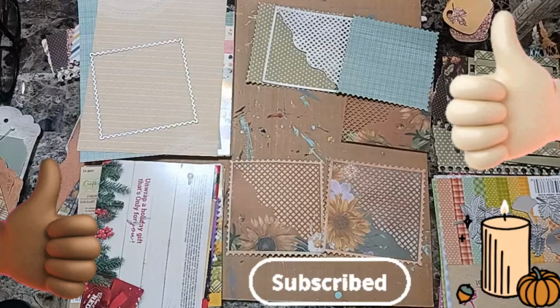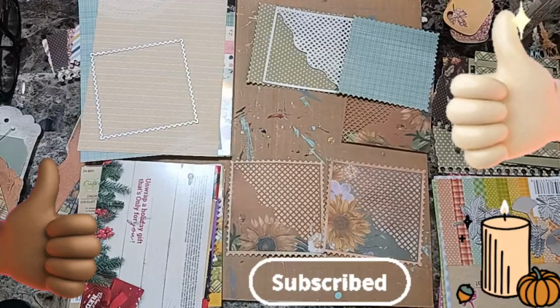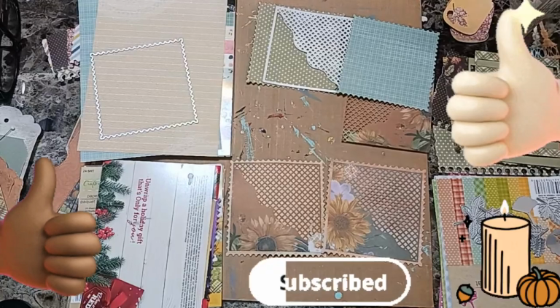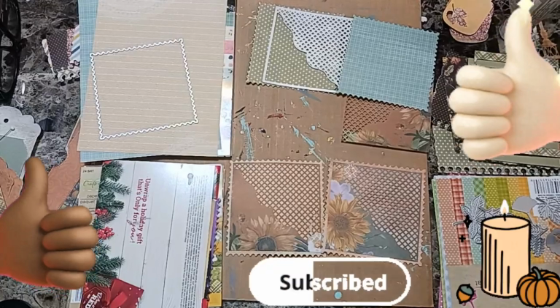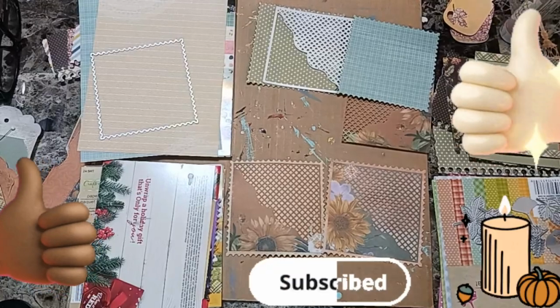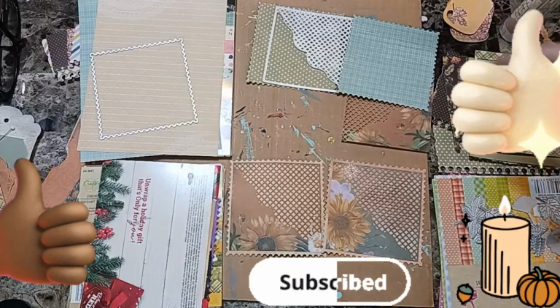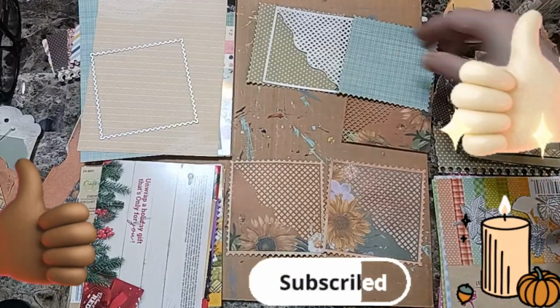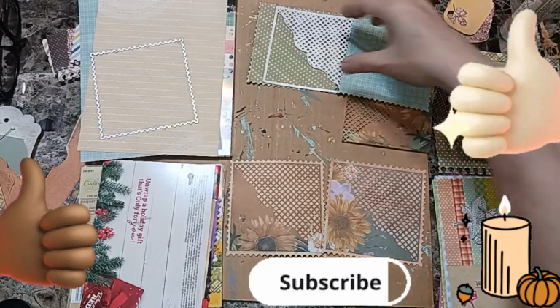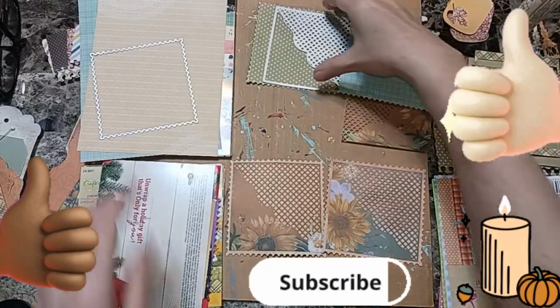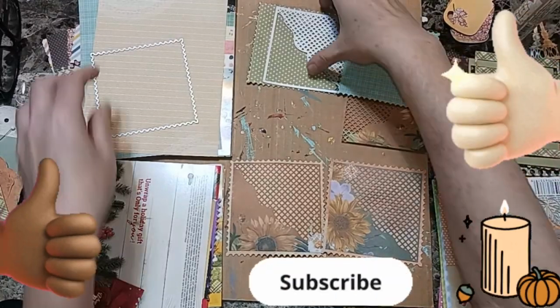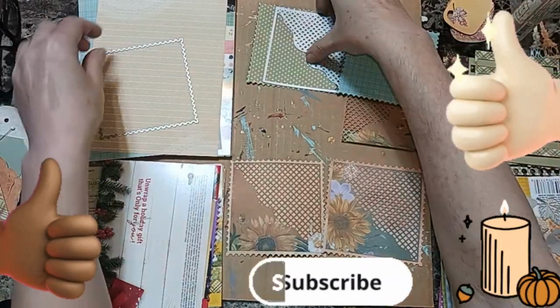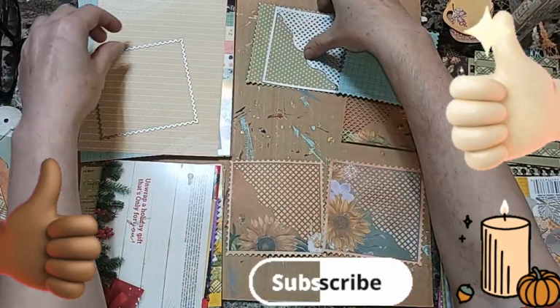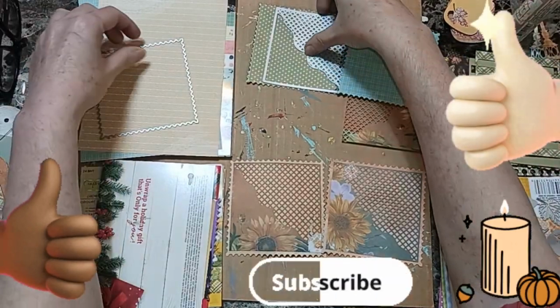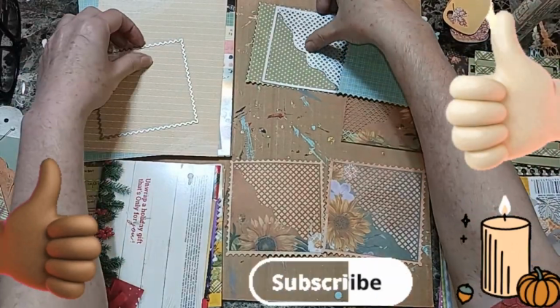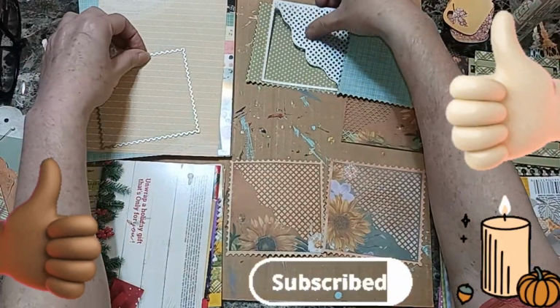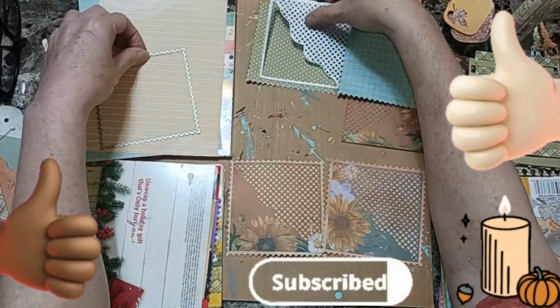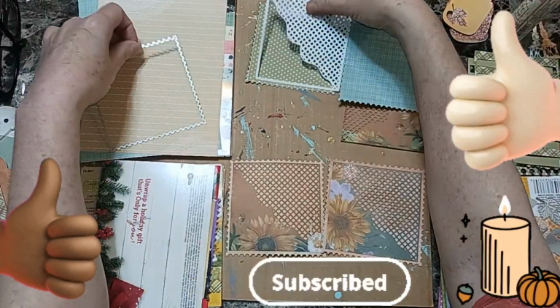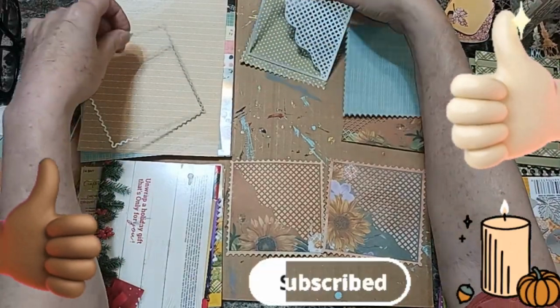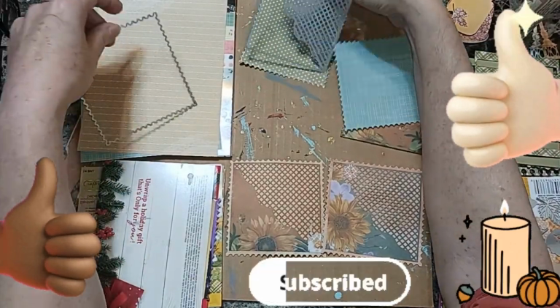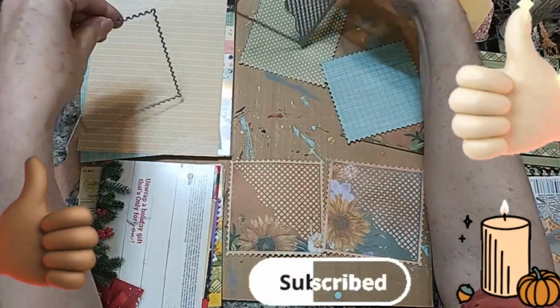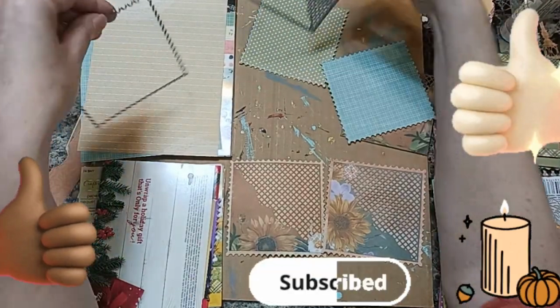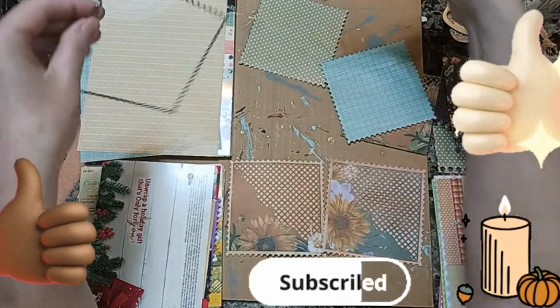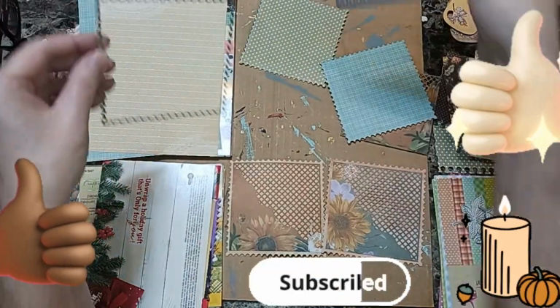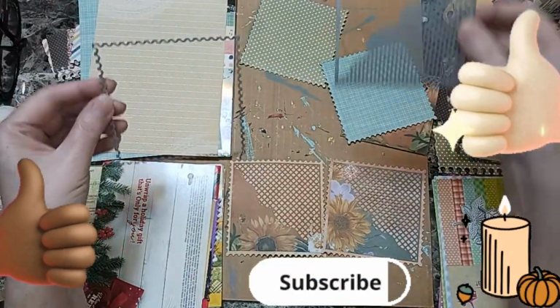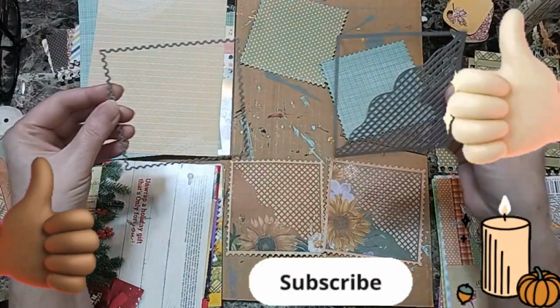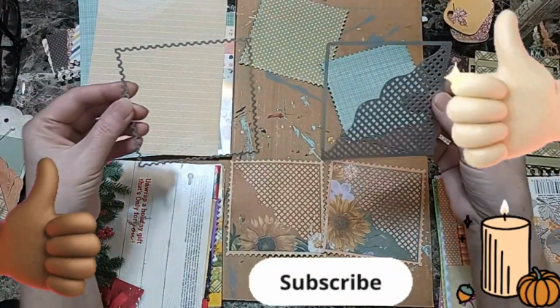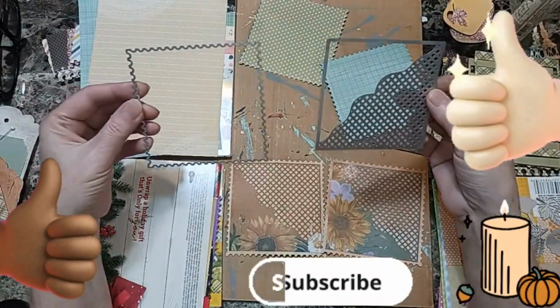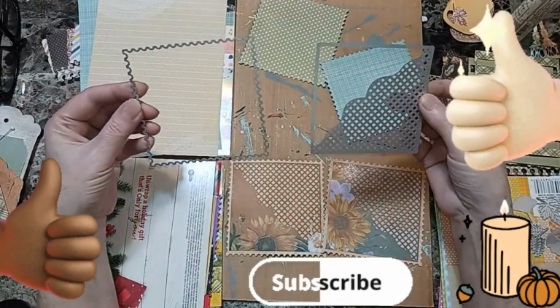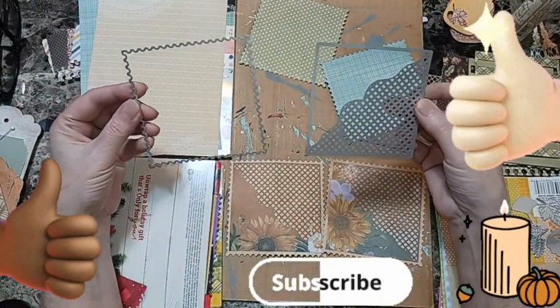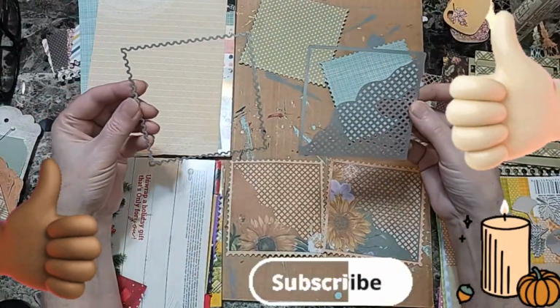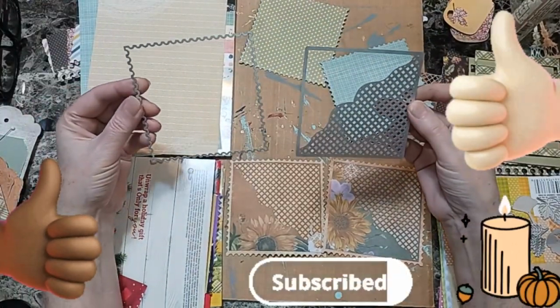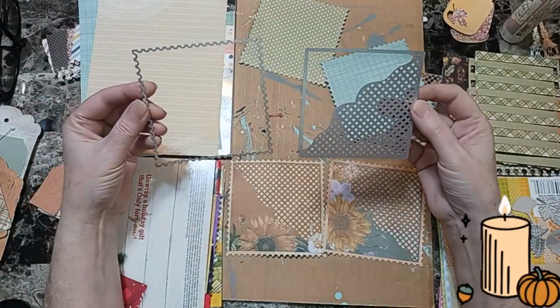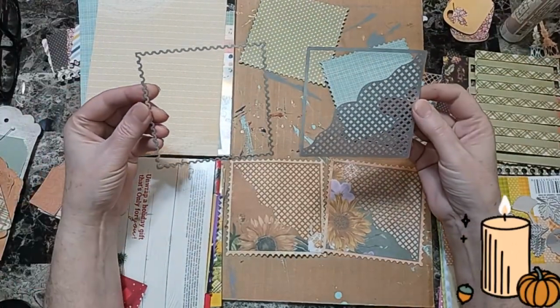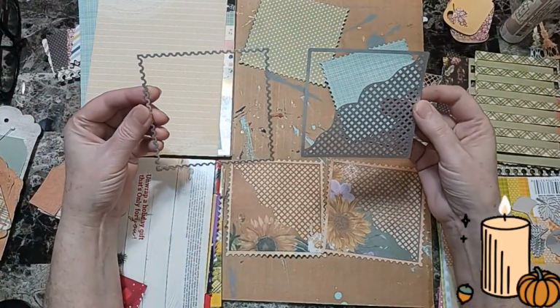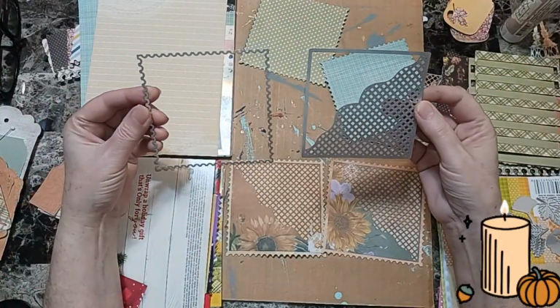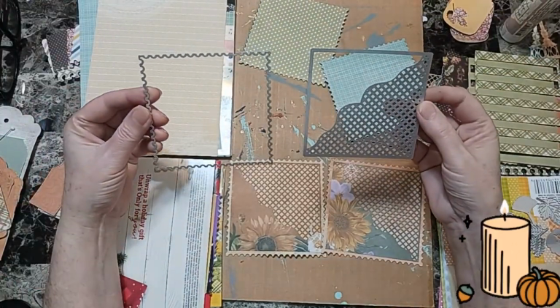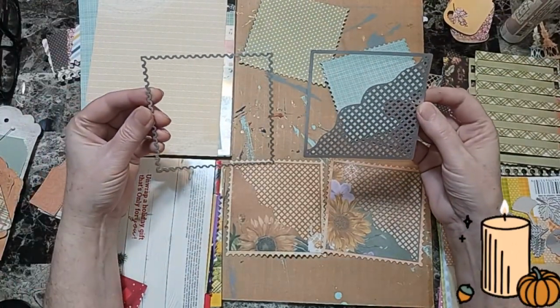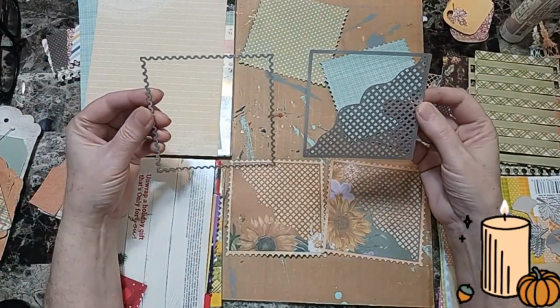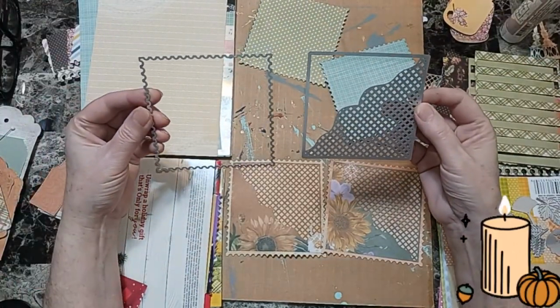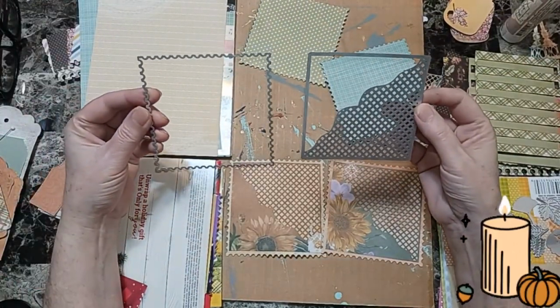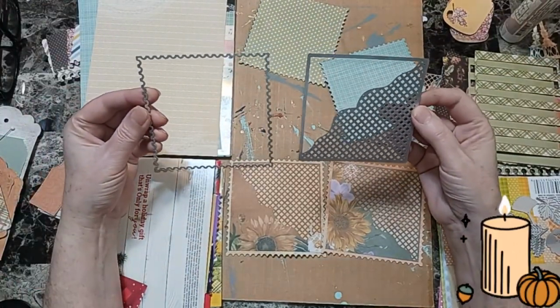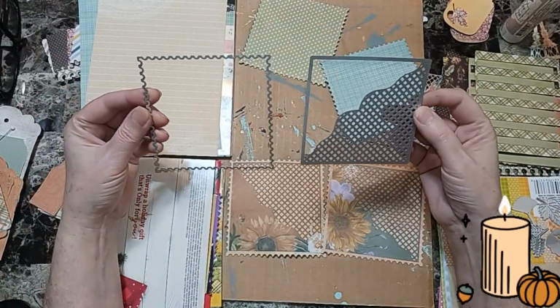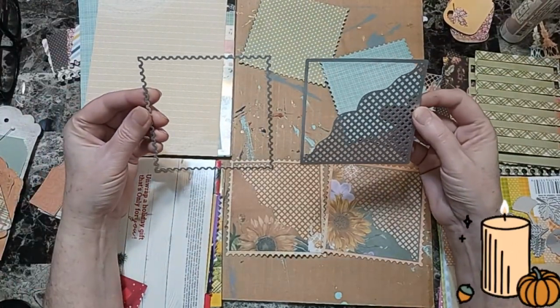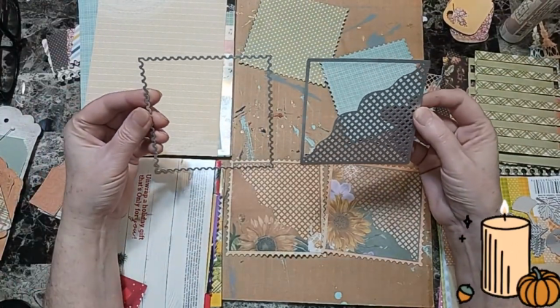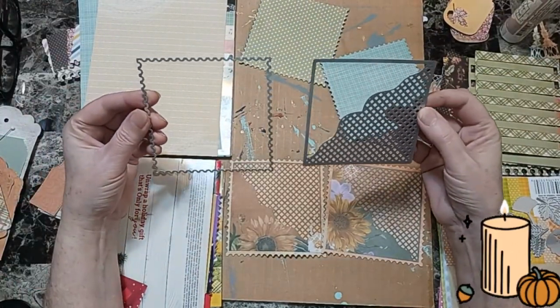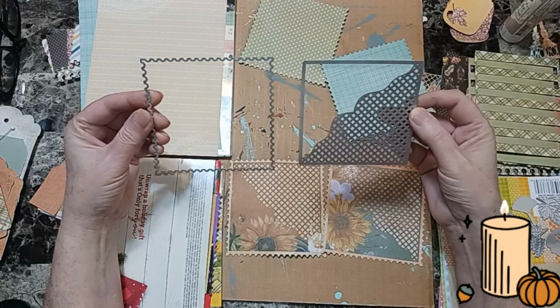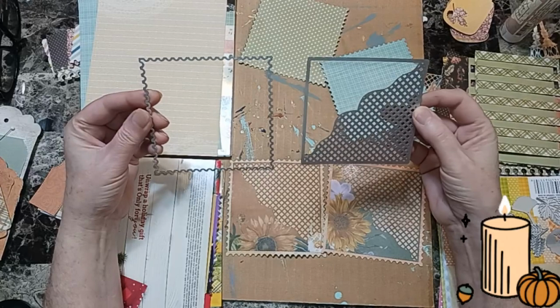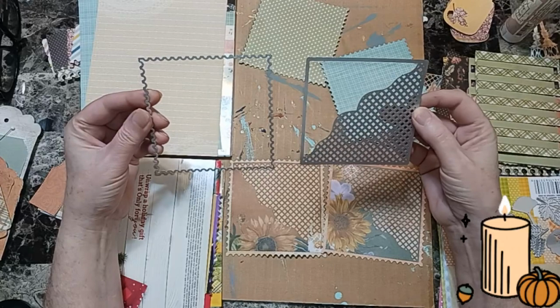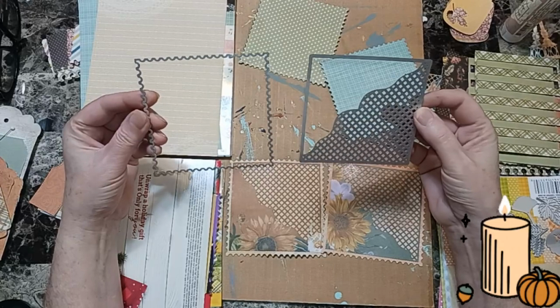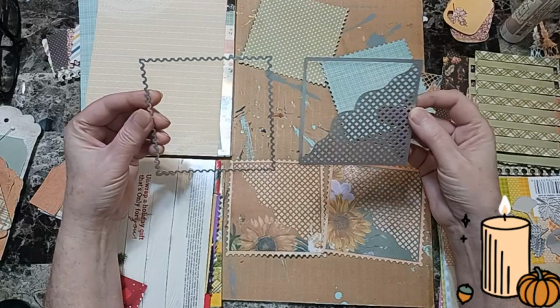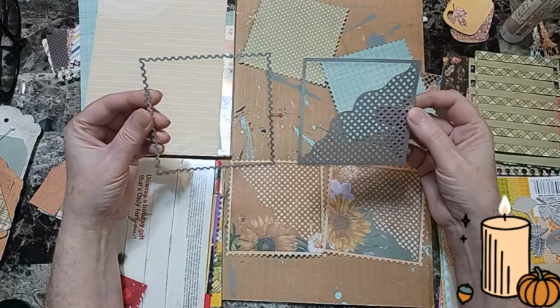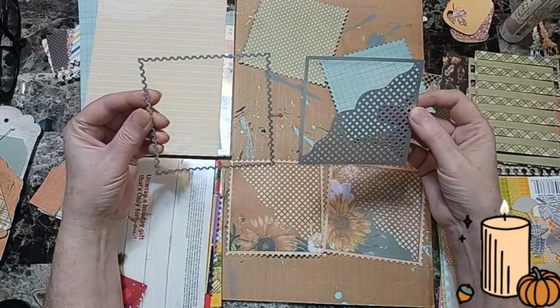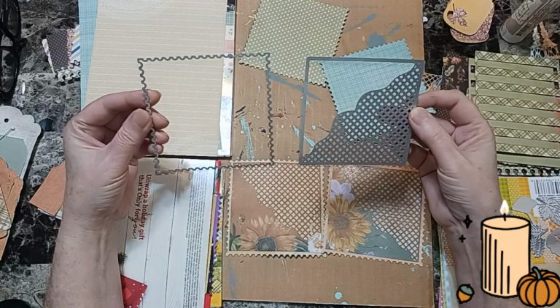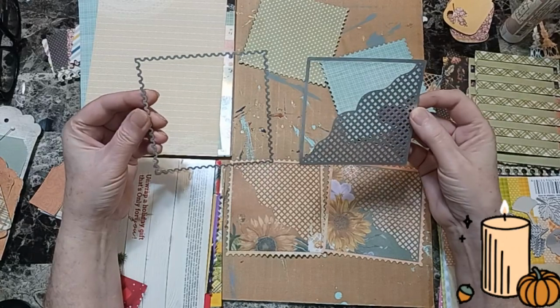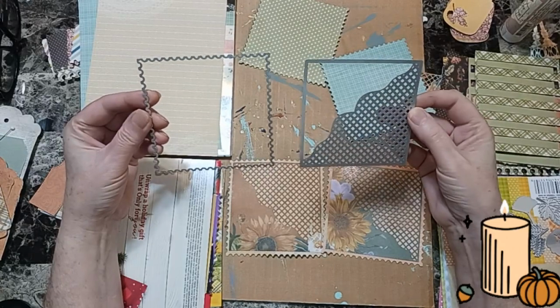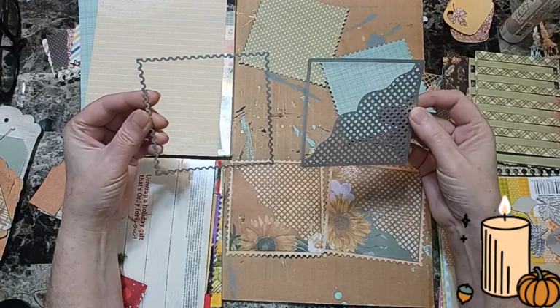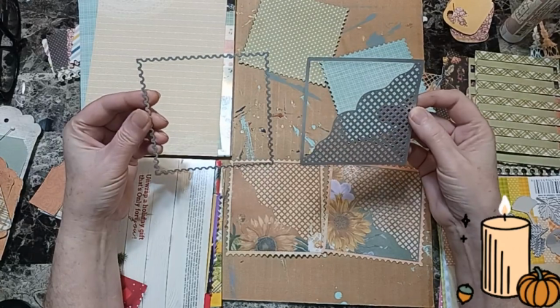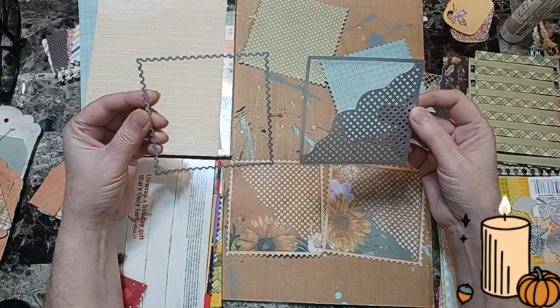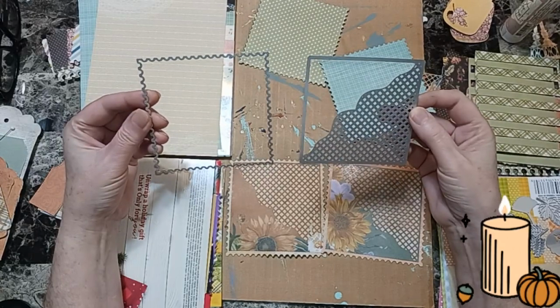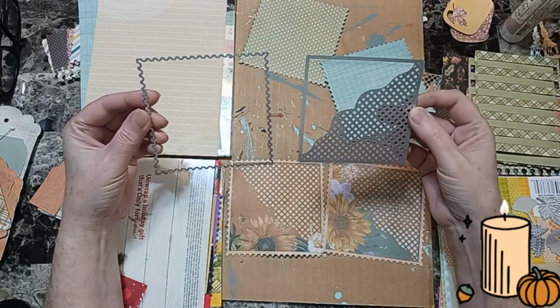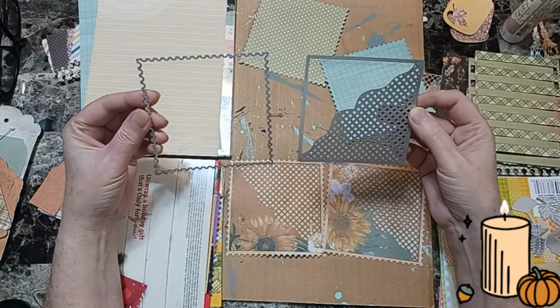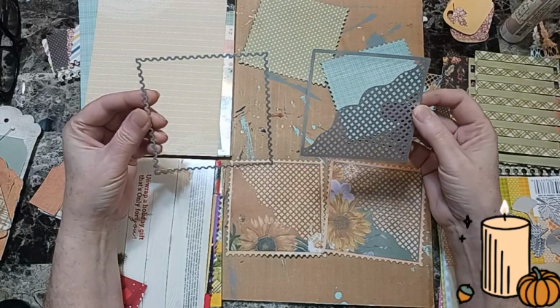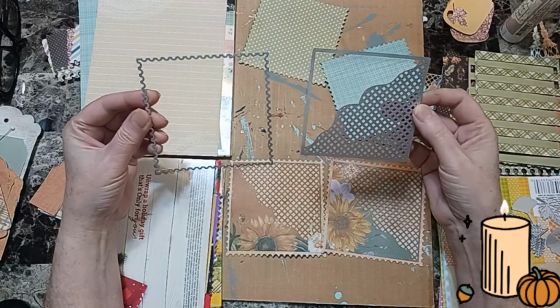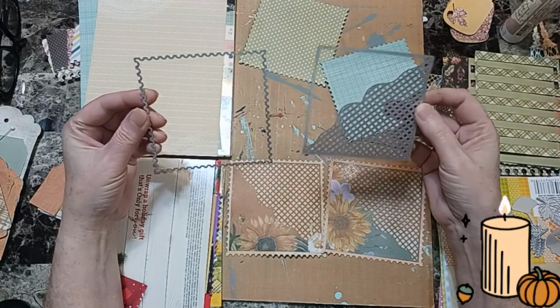Welcome back, beautiful beings. Today I just wanted to show you real quick how to use two die cuts for a pocket.